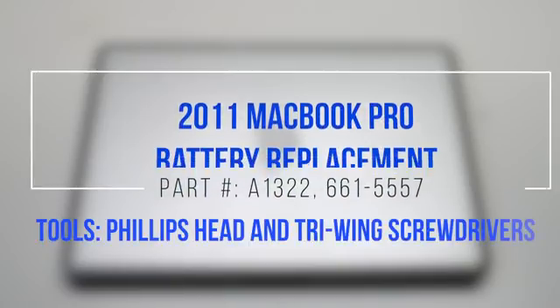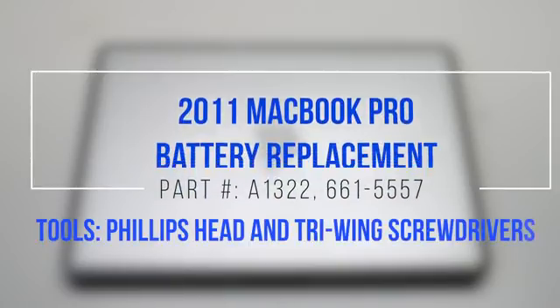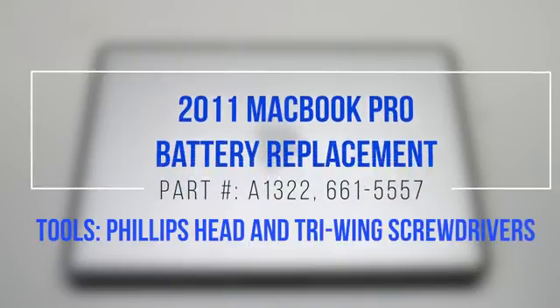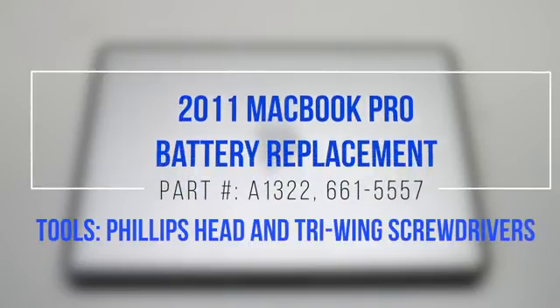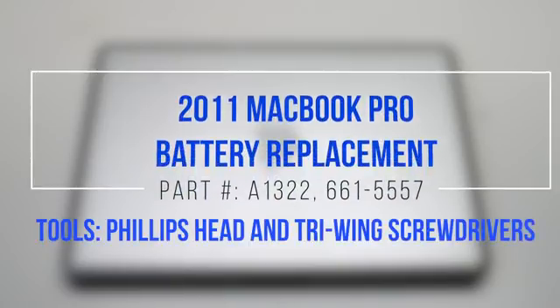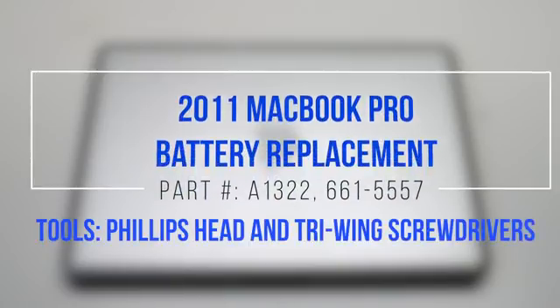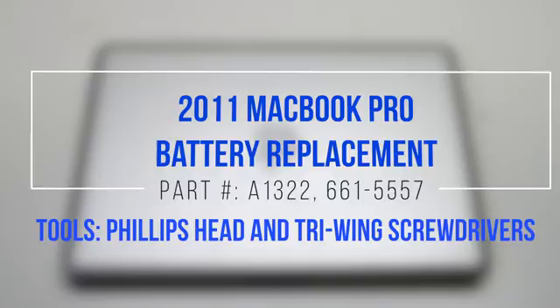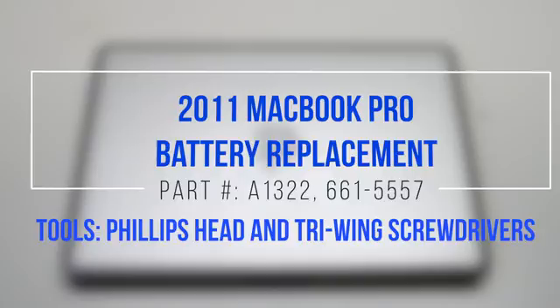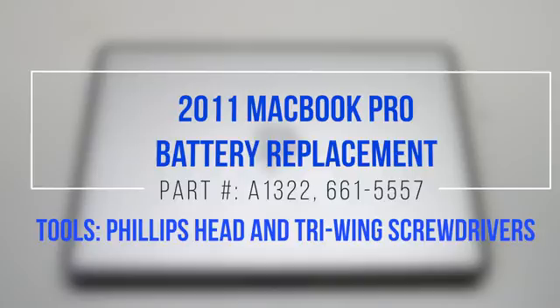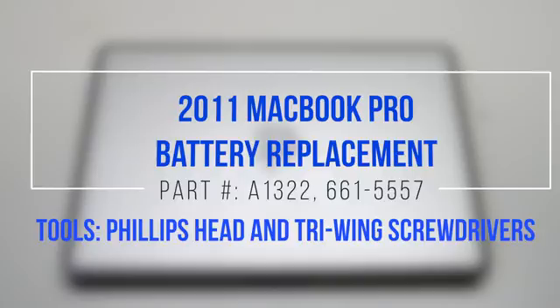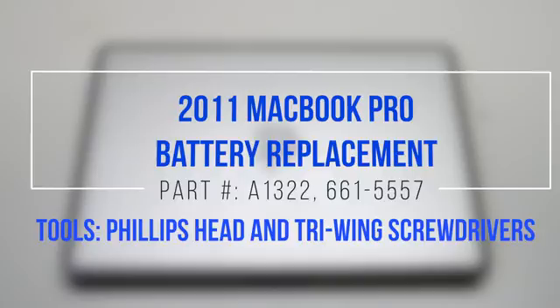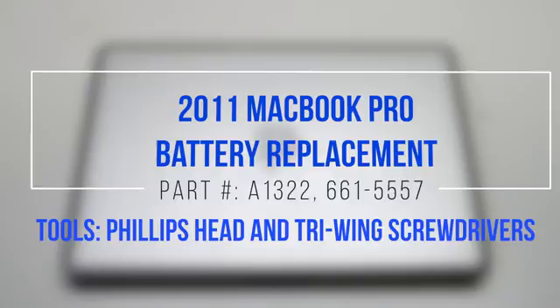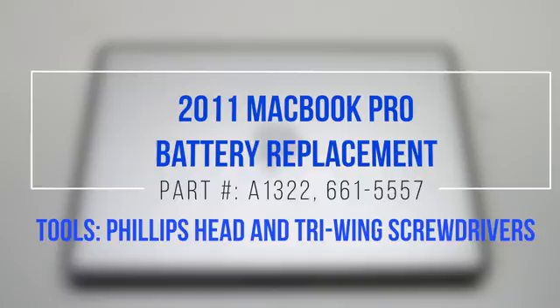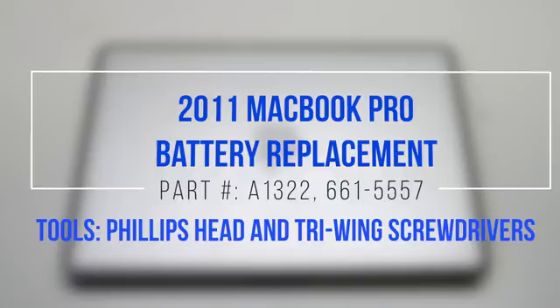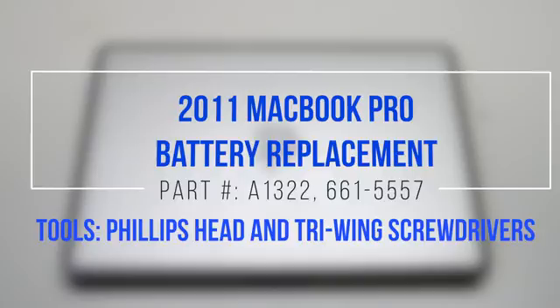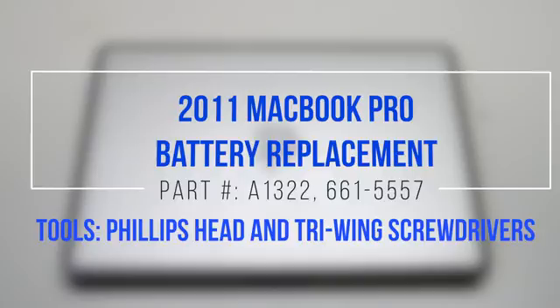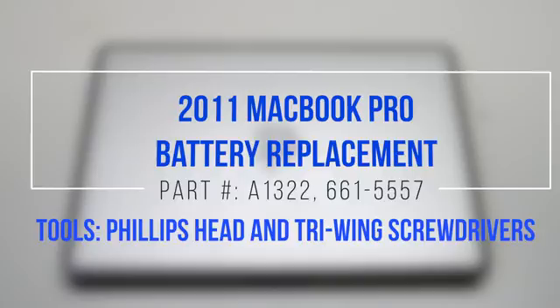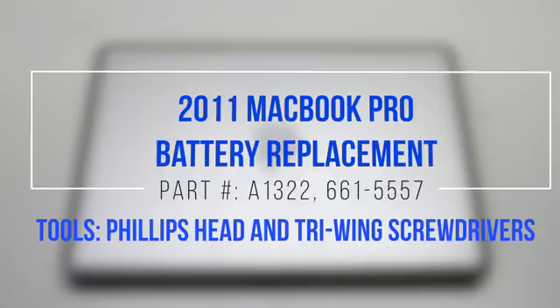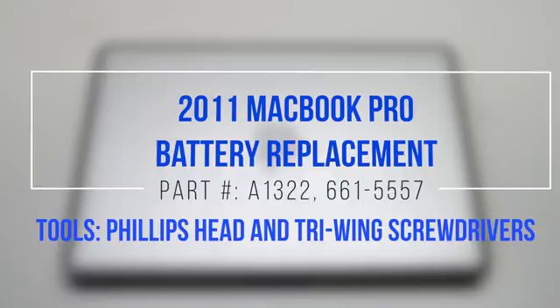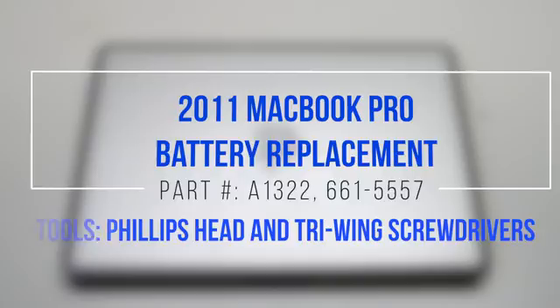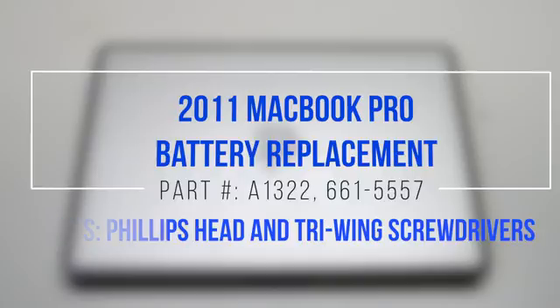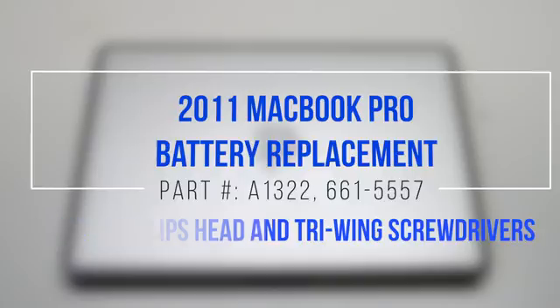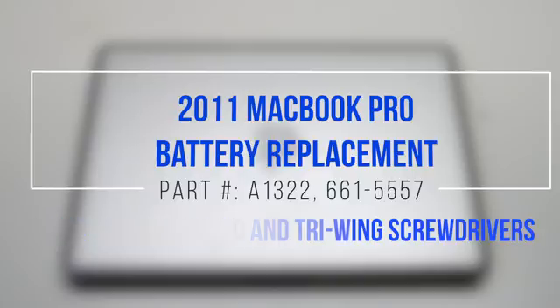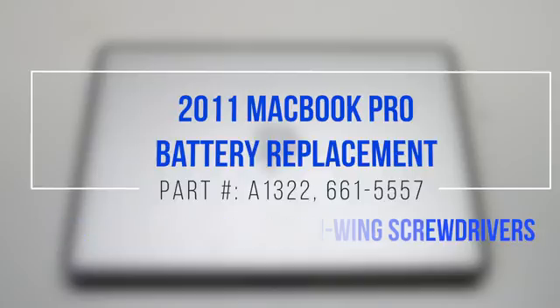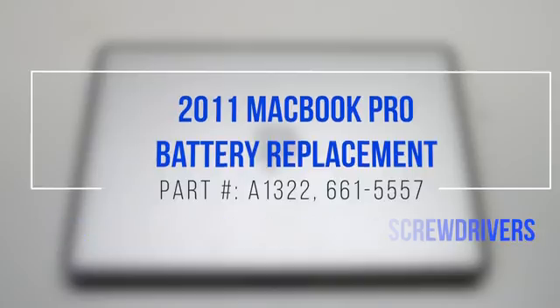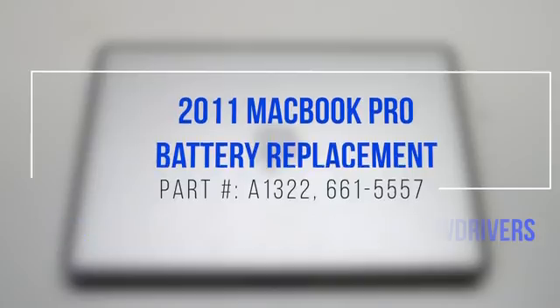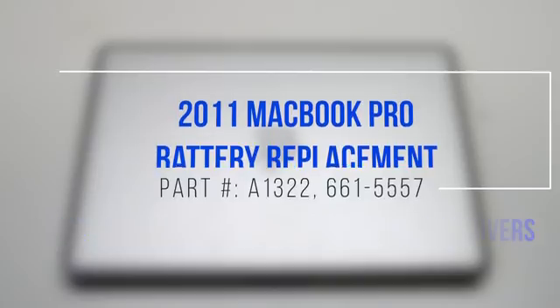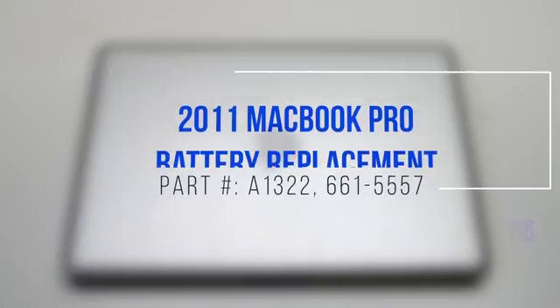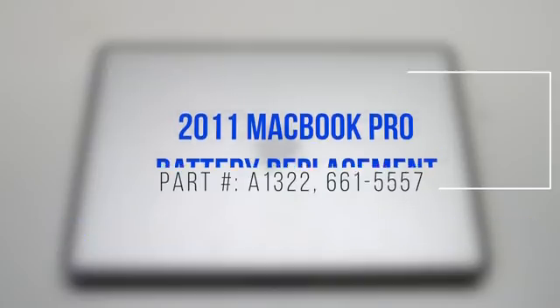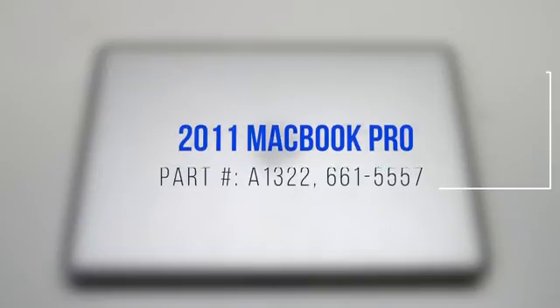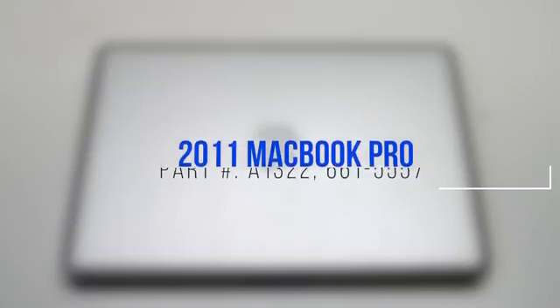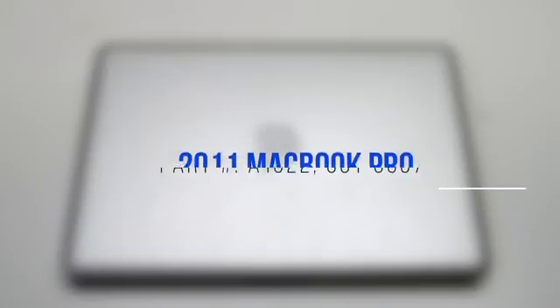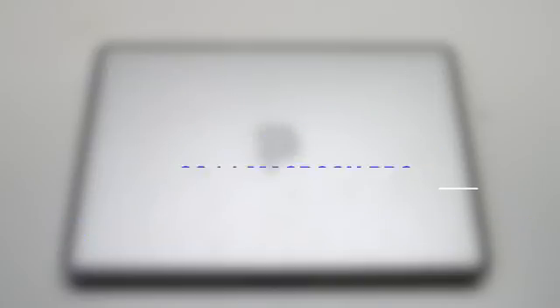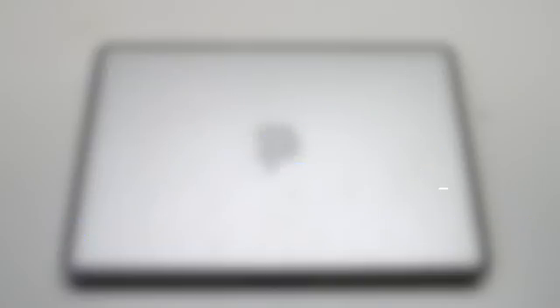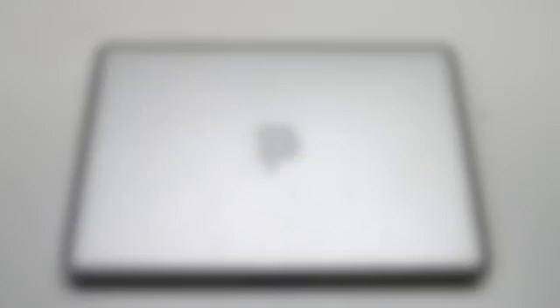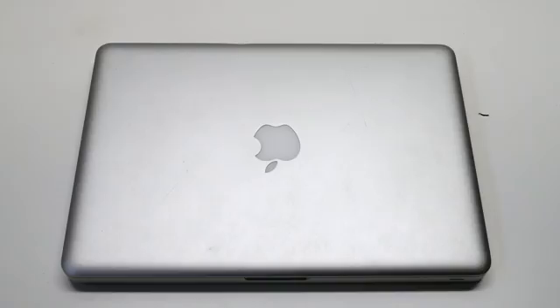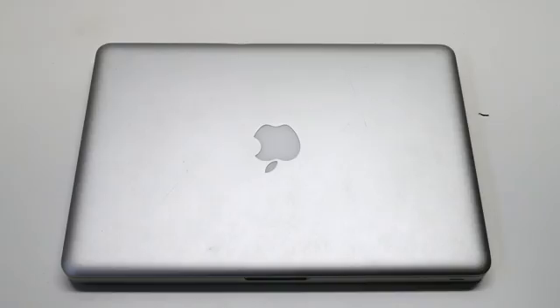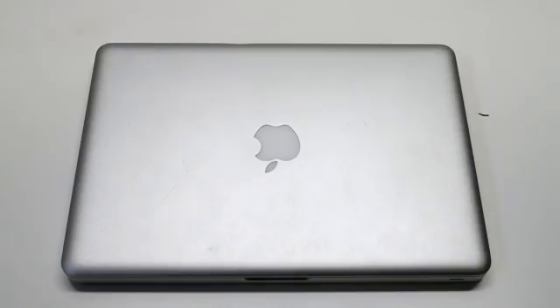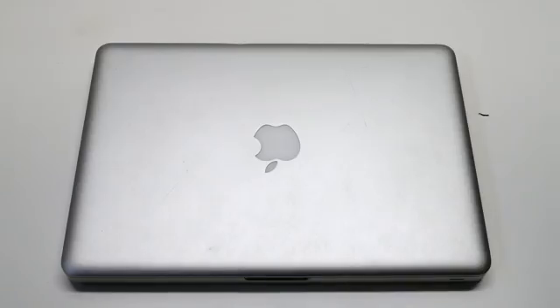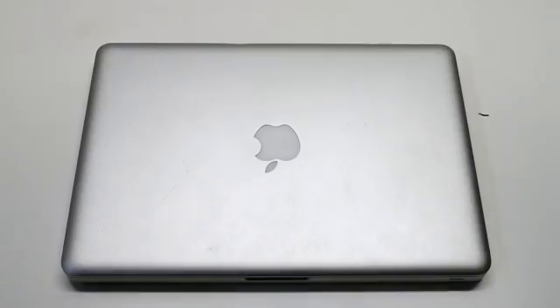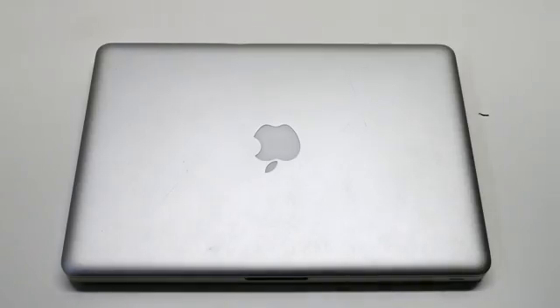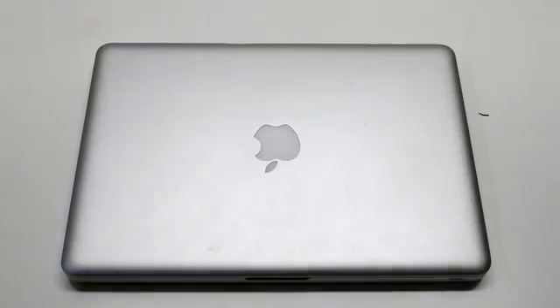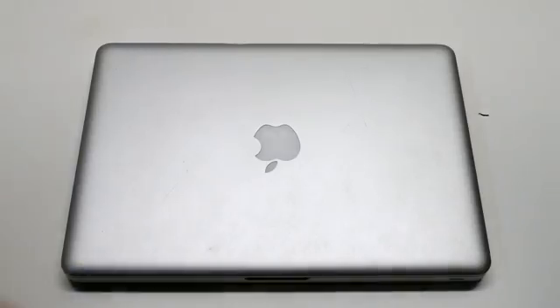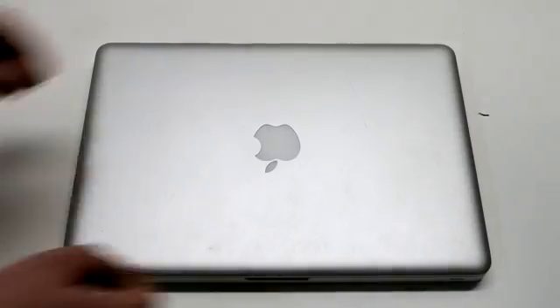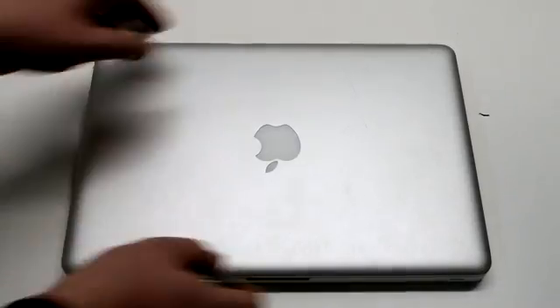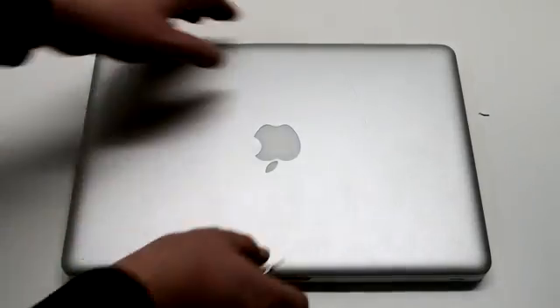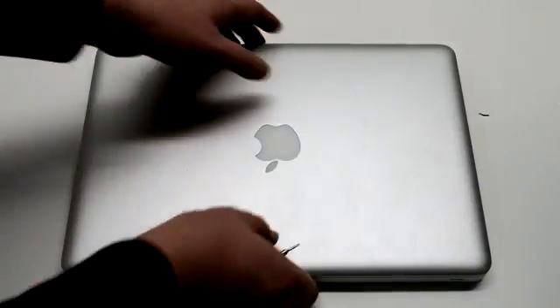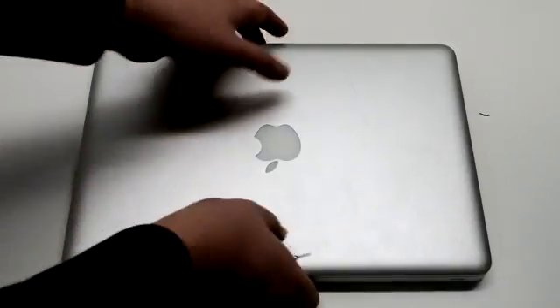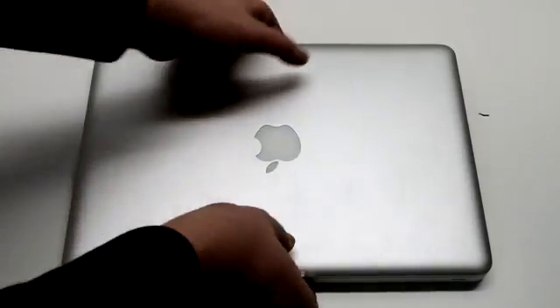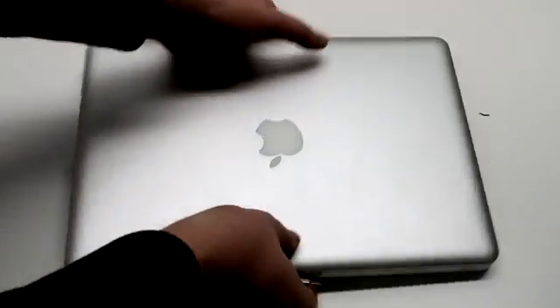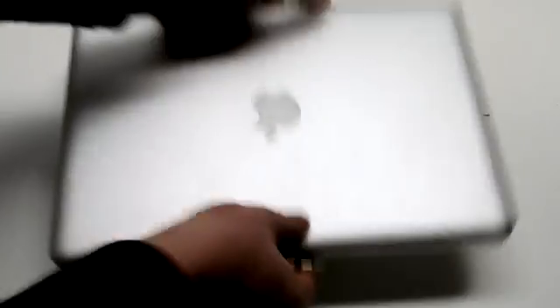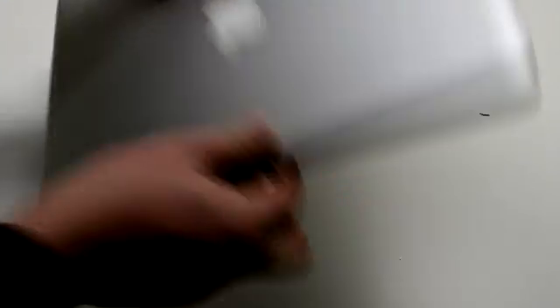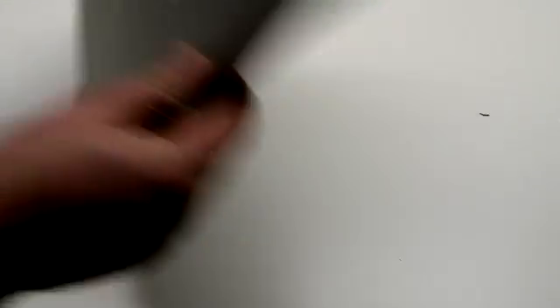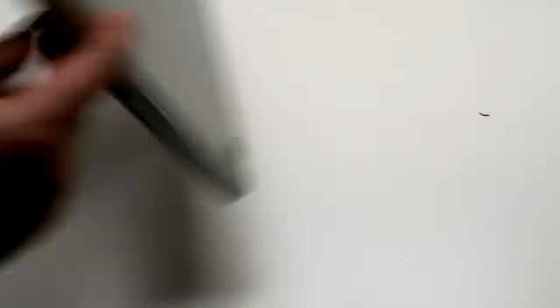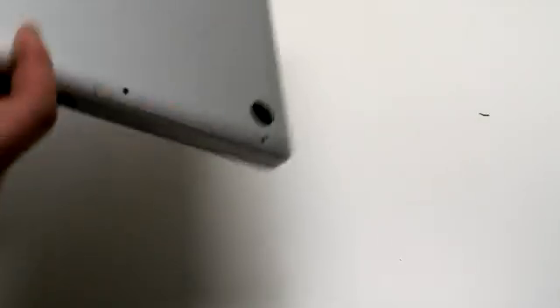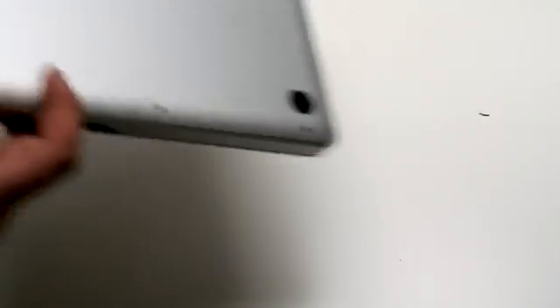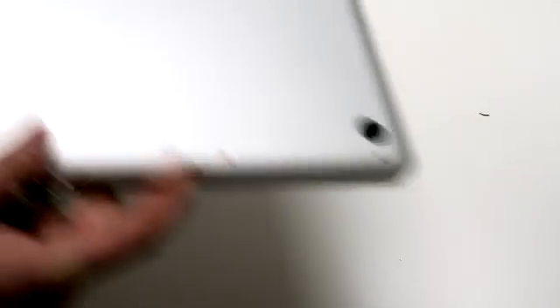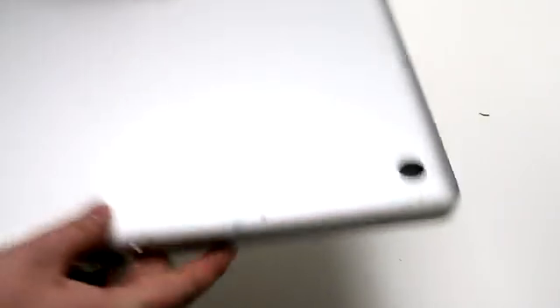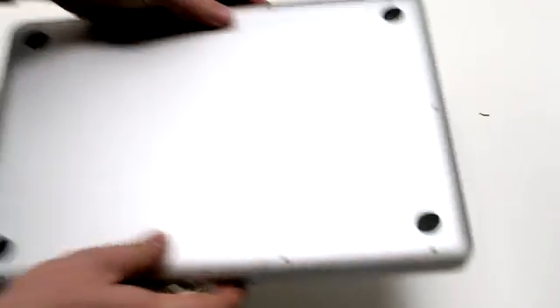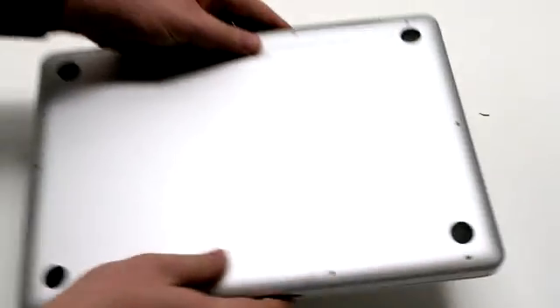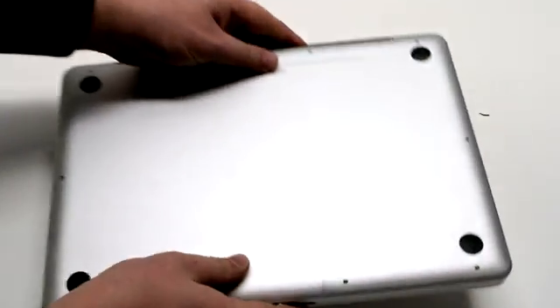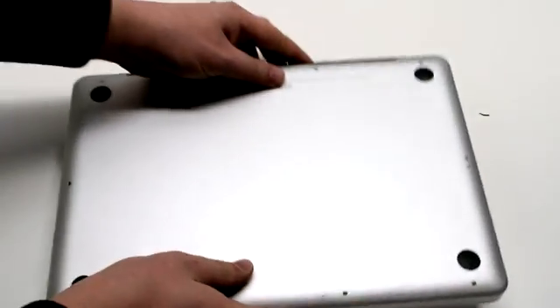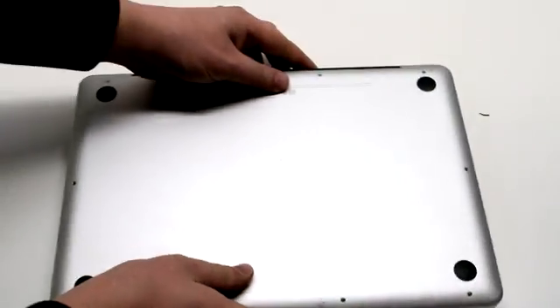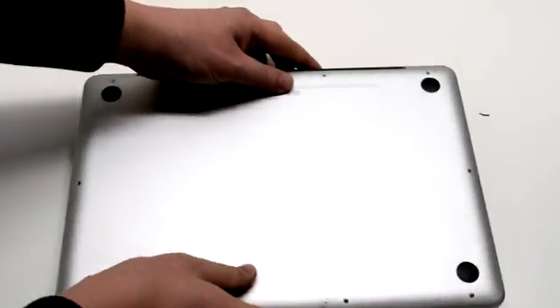2011 MacBook Pro battery replacement. Begin by shutting down and flipping over your MacBook.